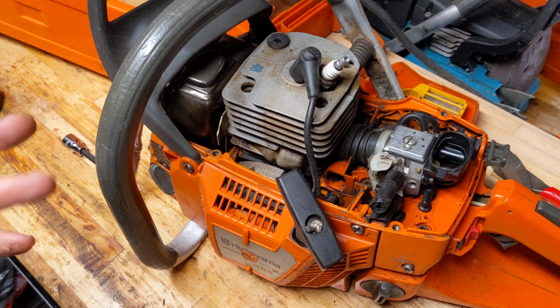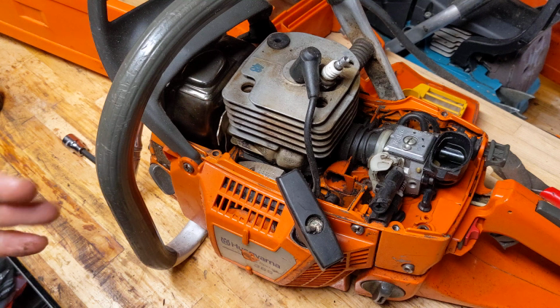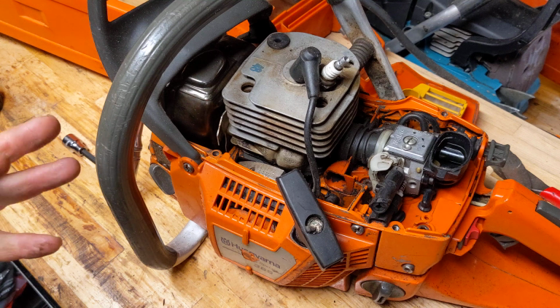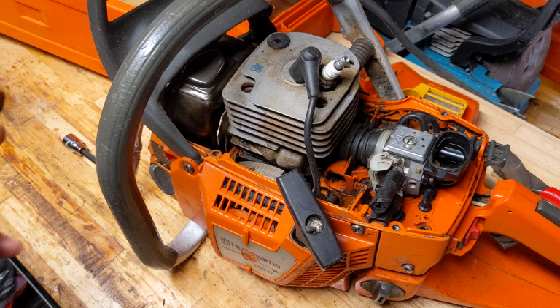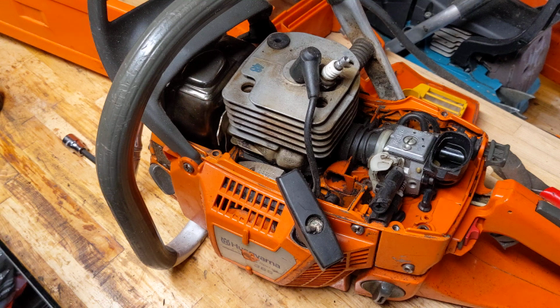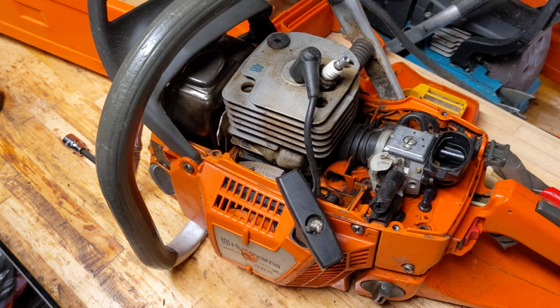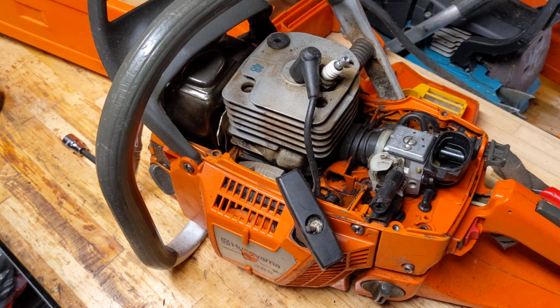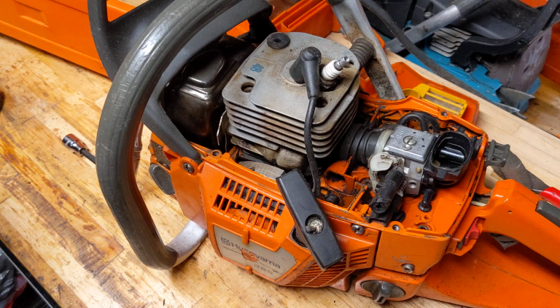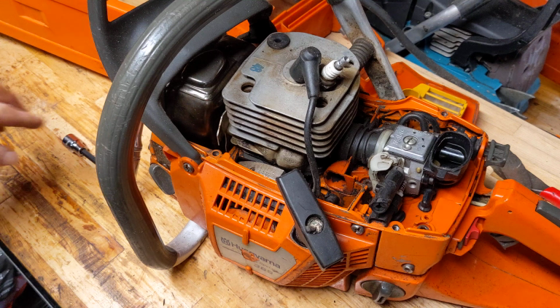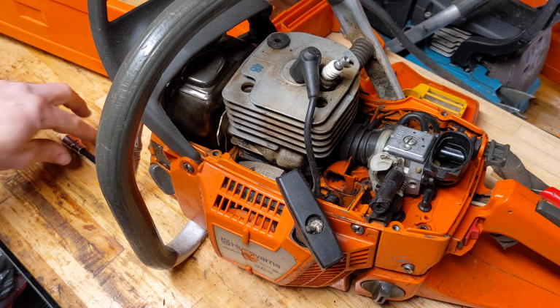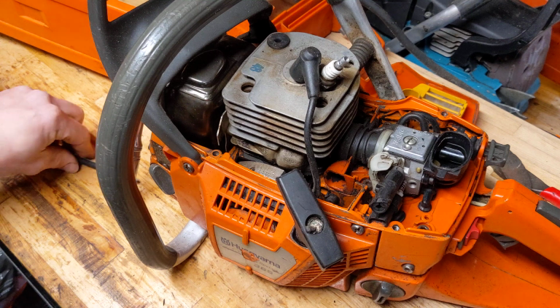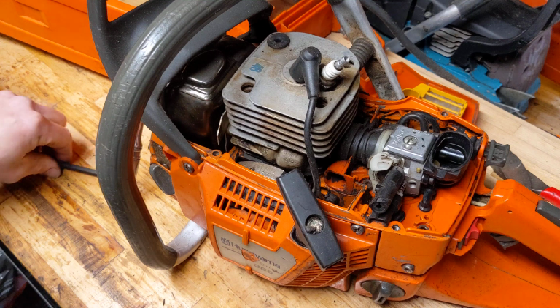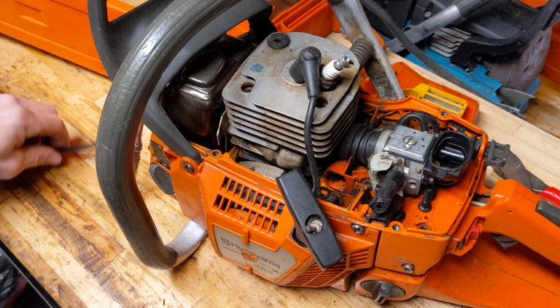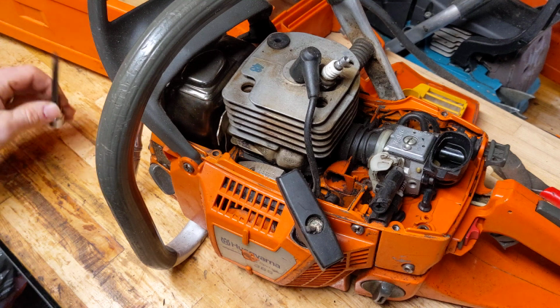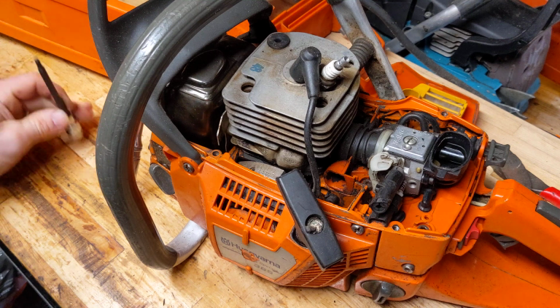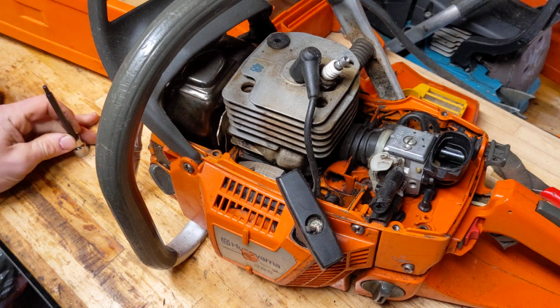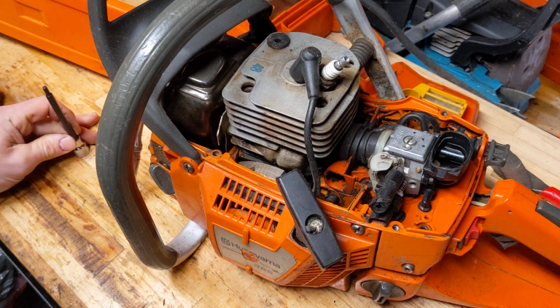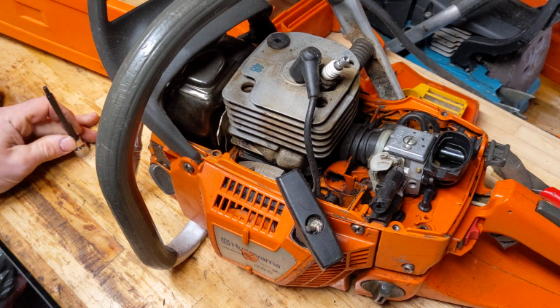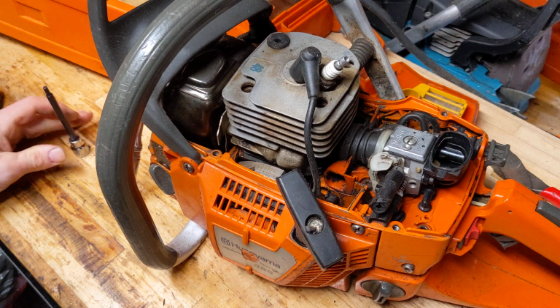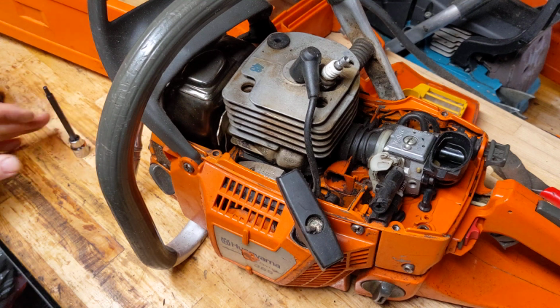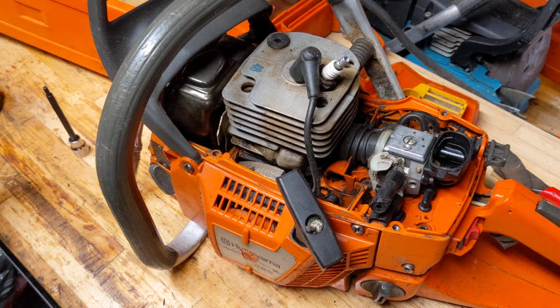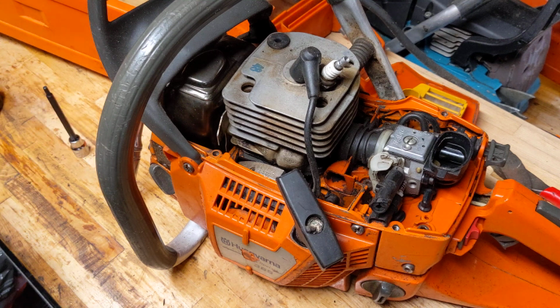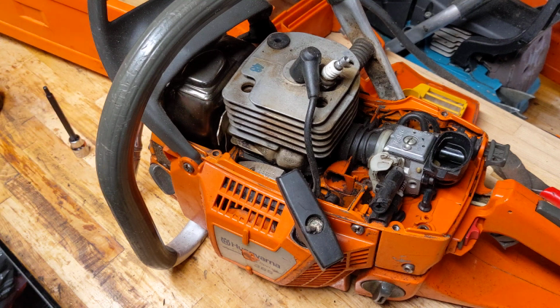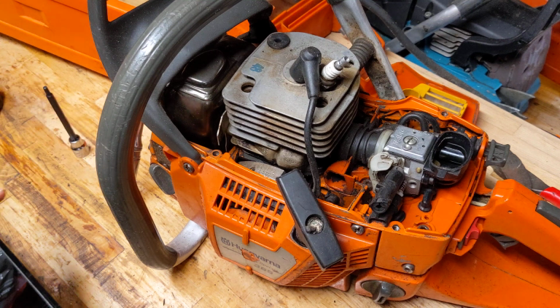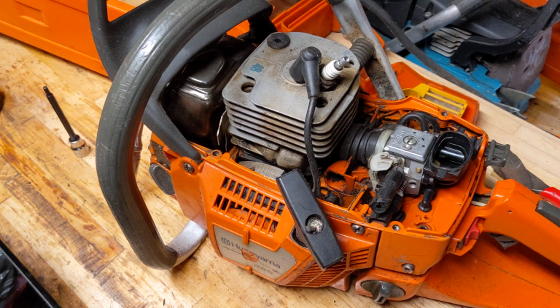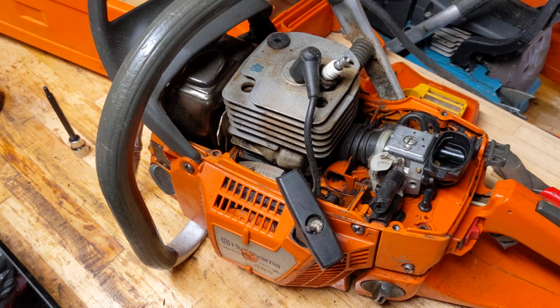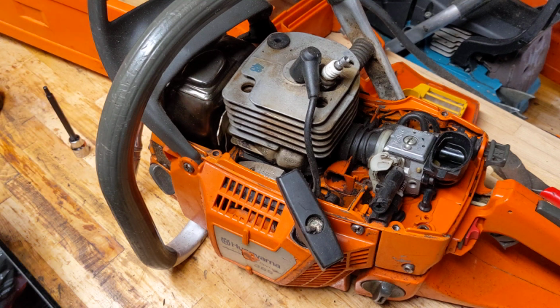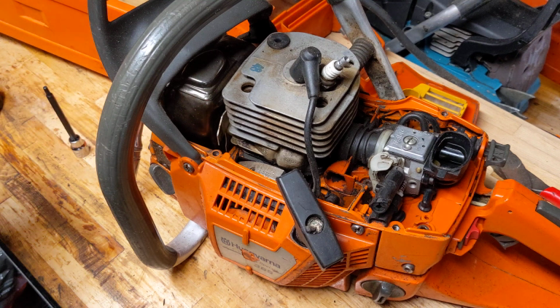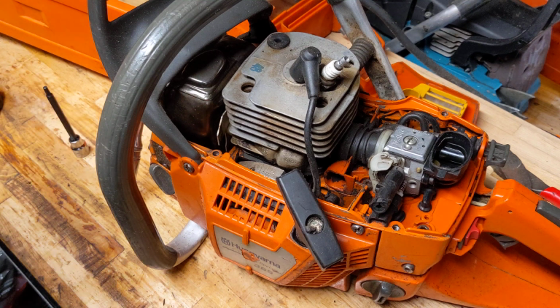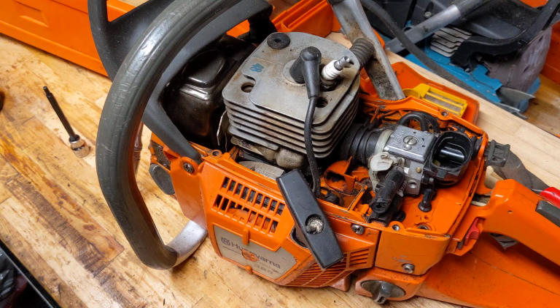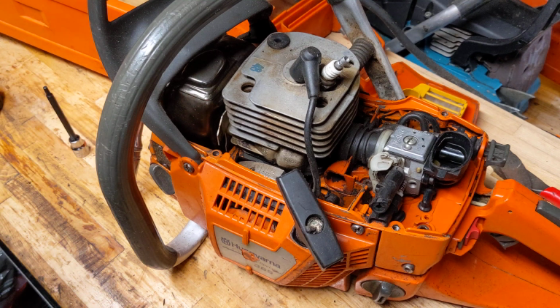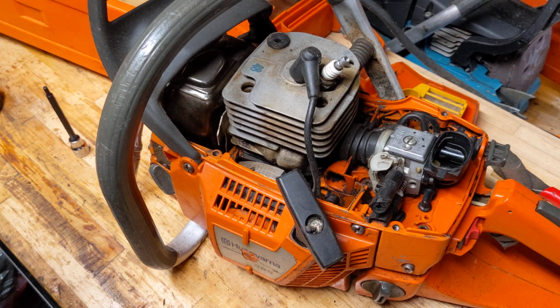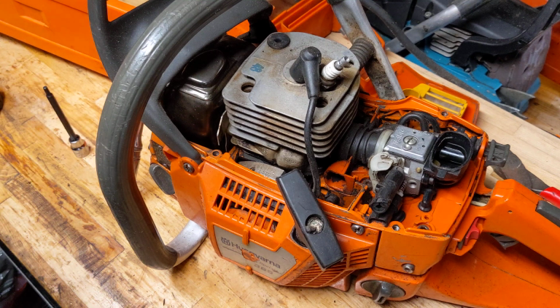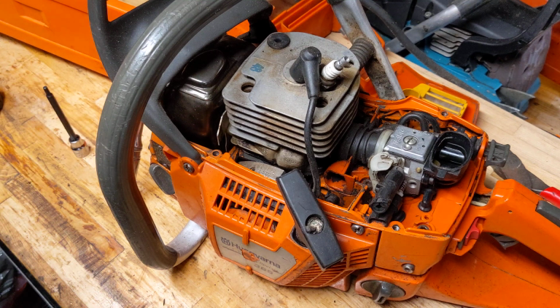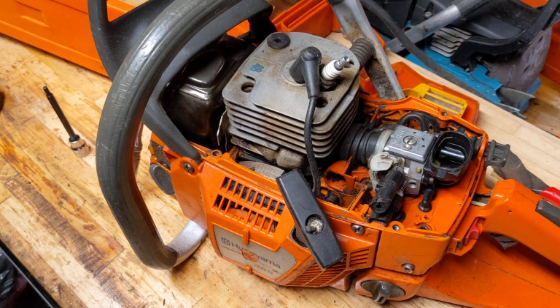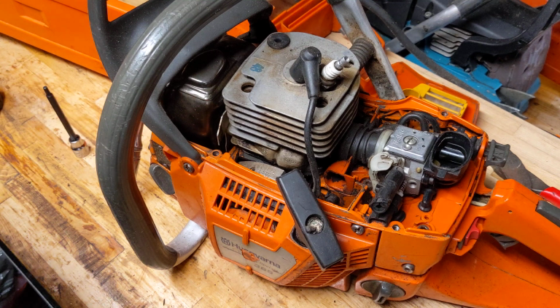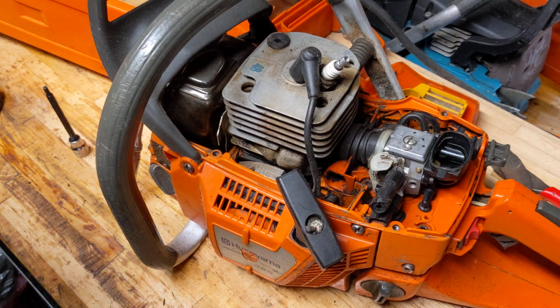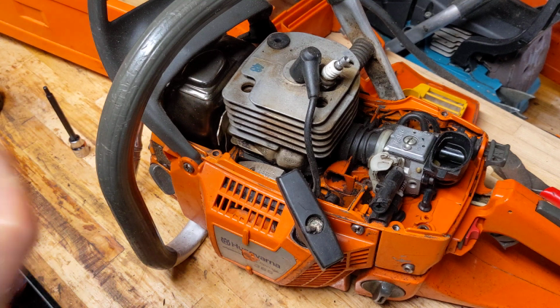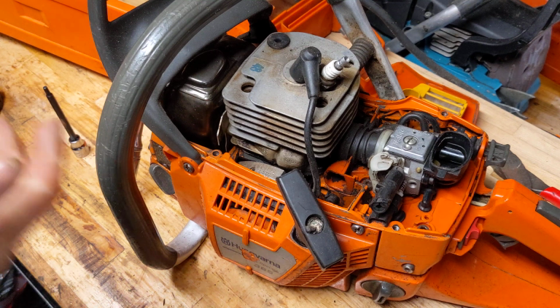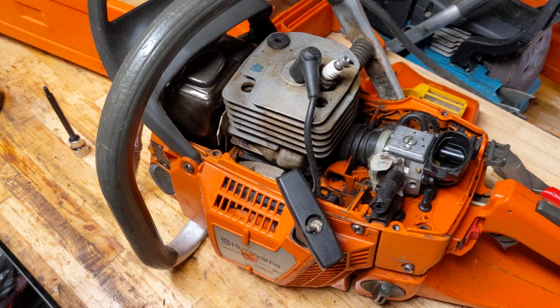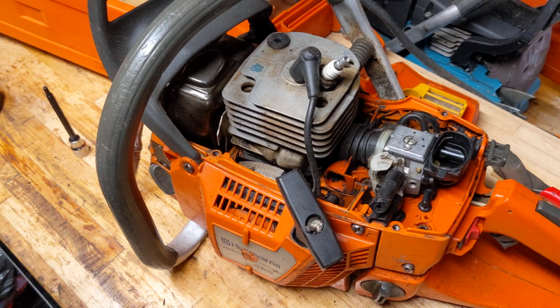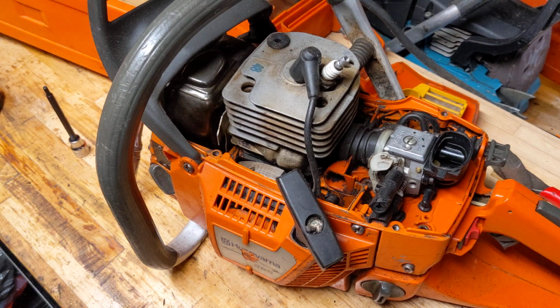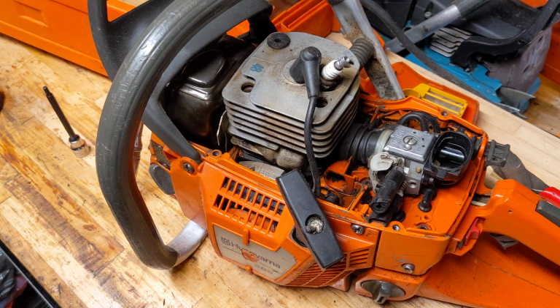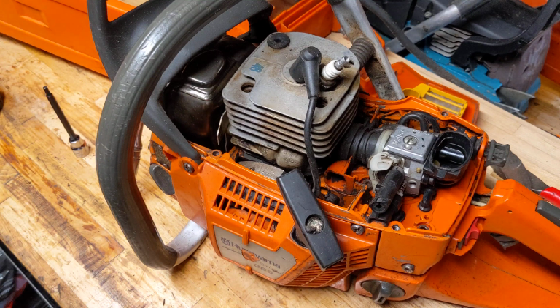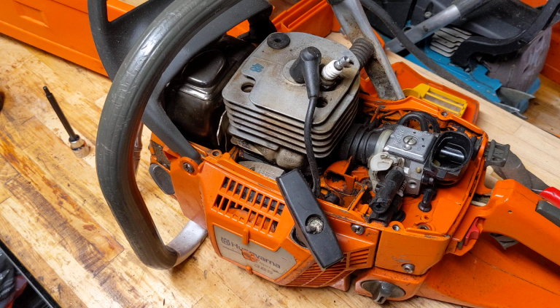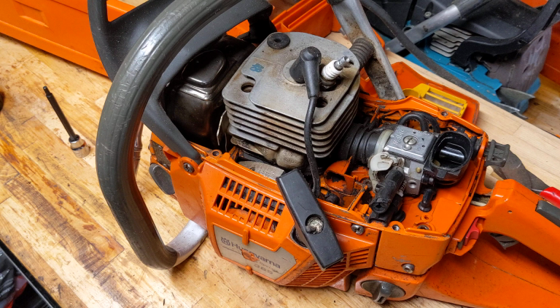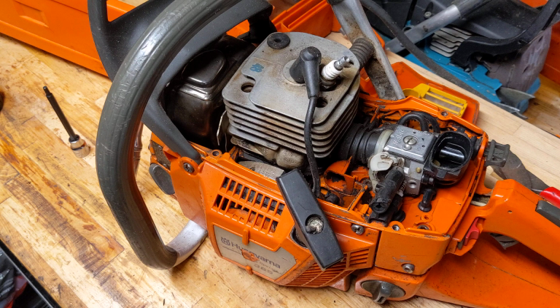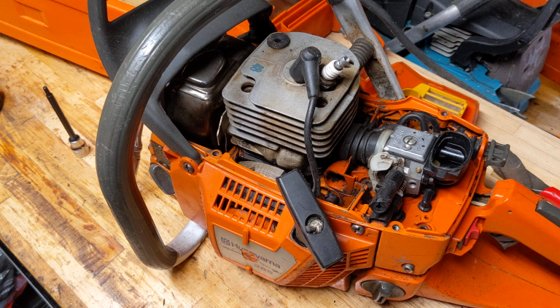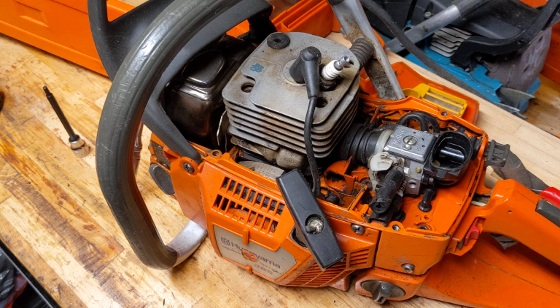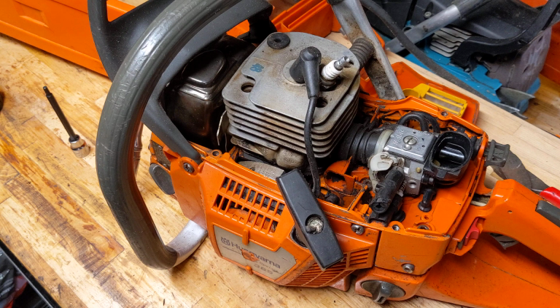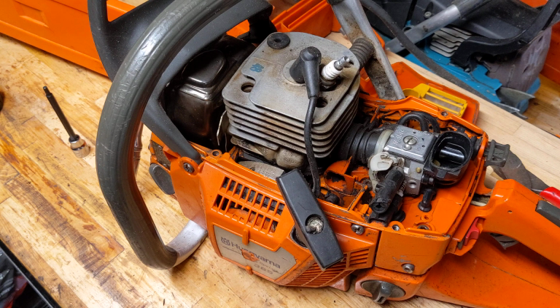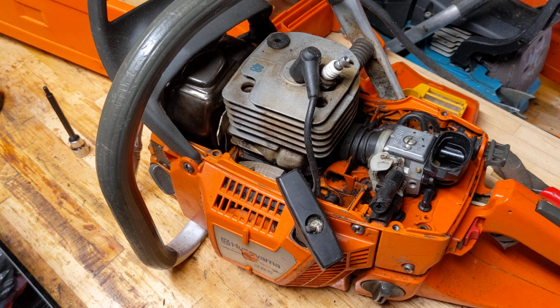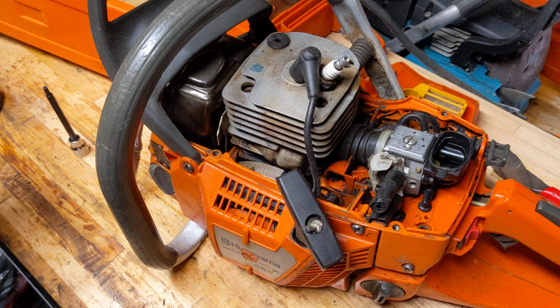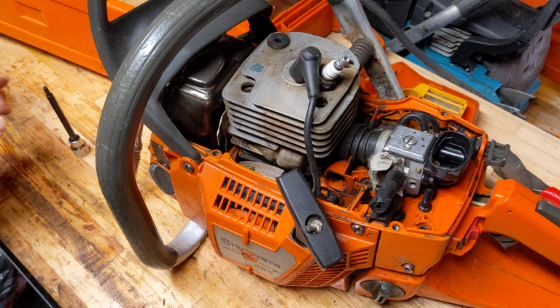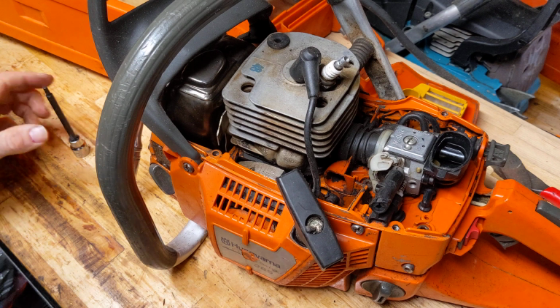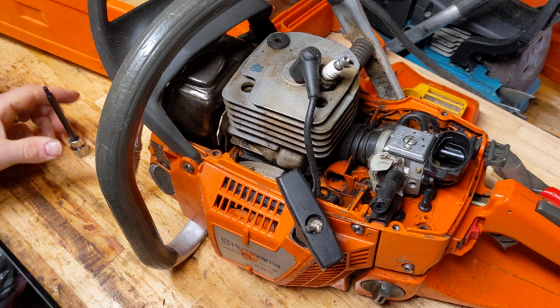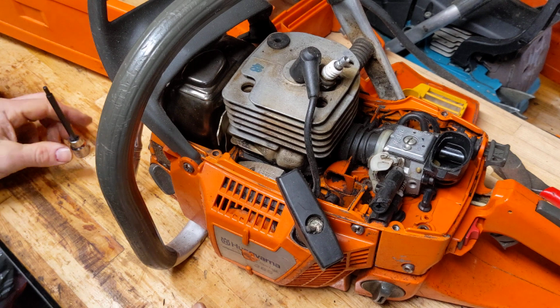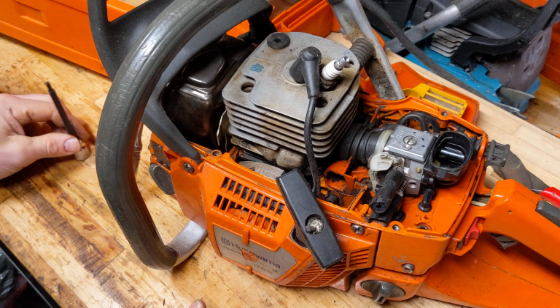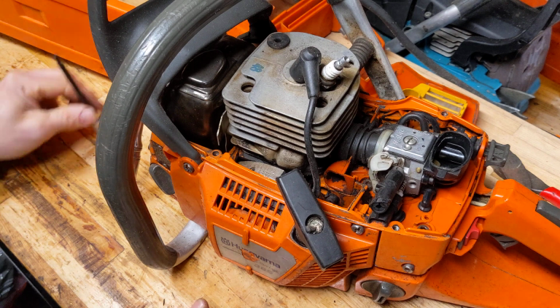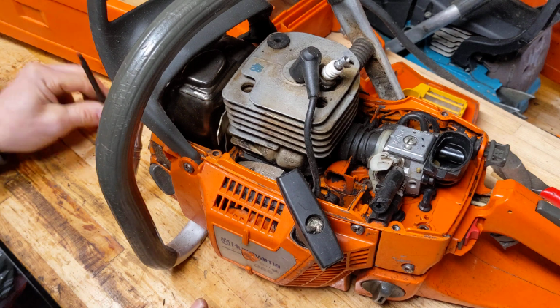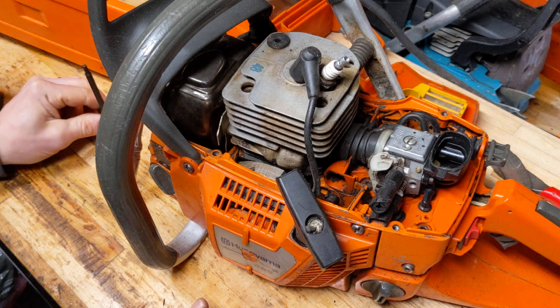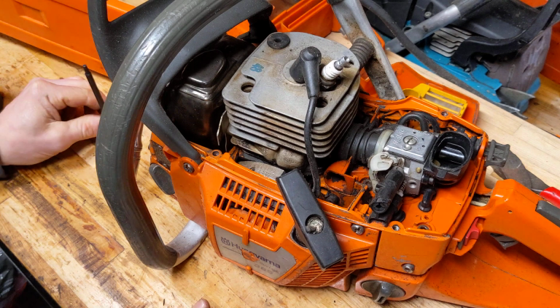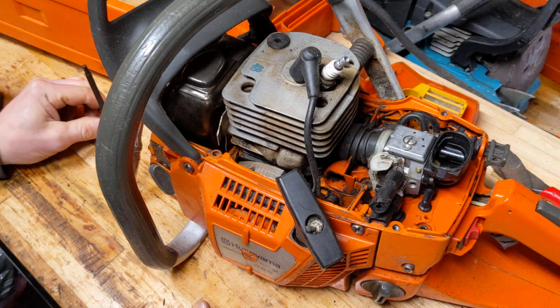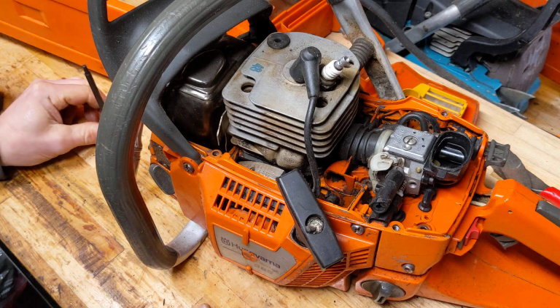Good evening, welcome back to my saw shop shed, whatever you want to call it, where I work on my saws.